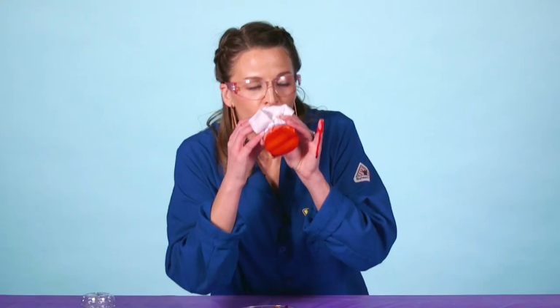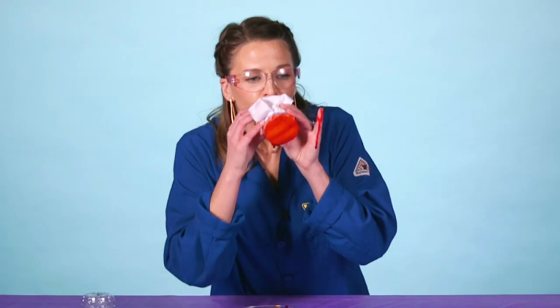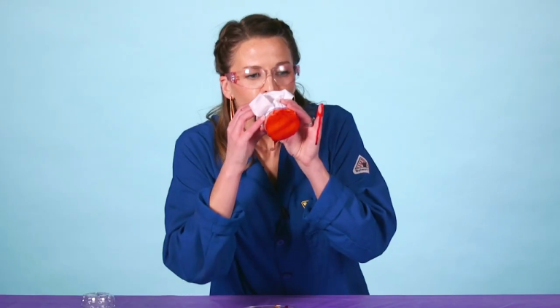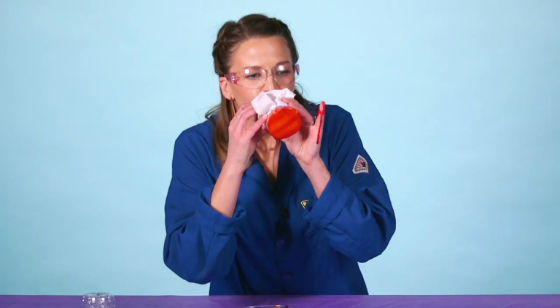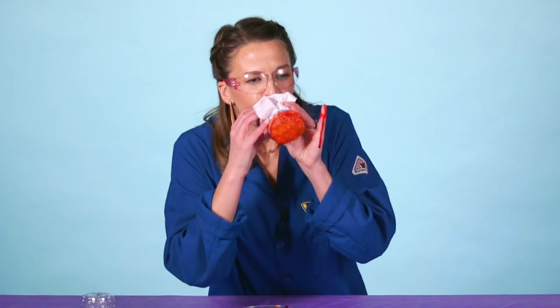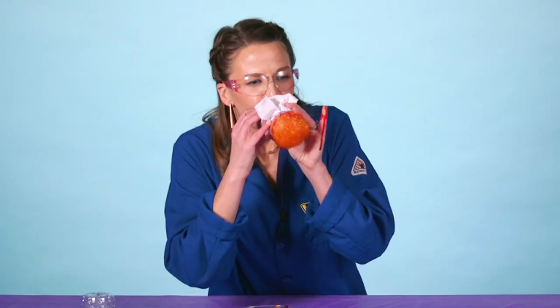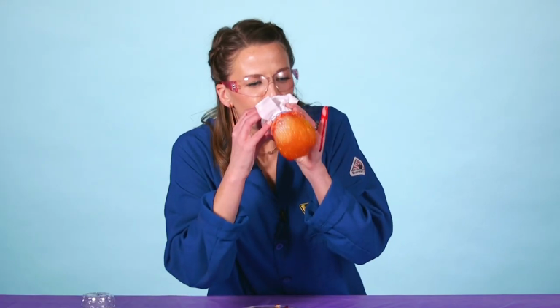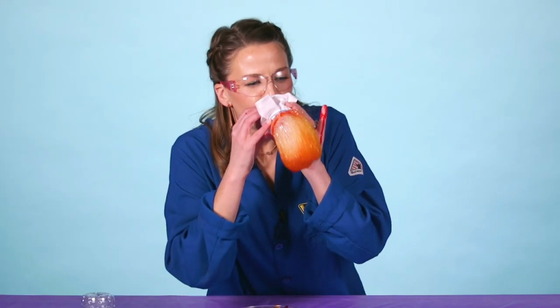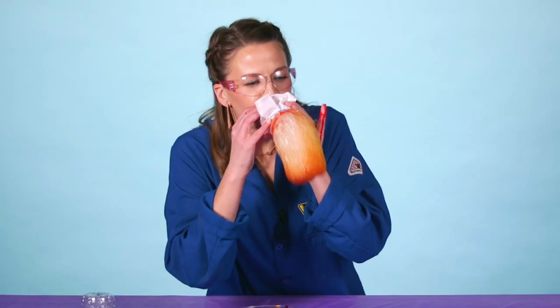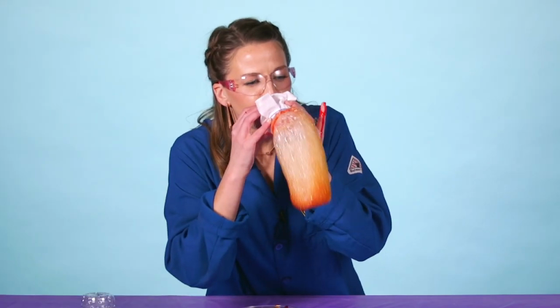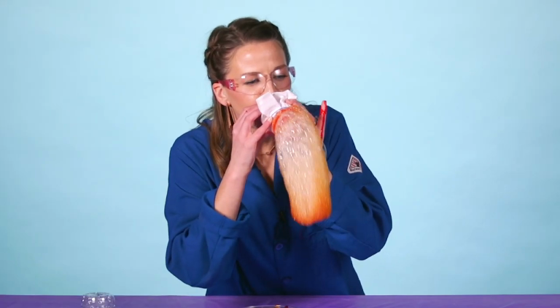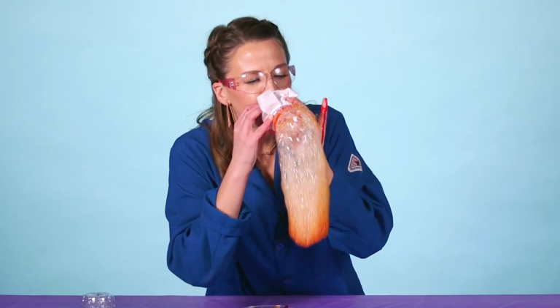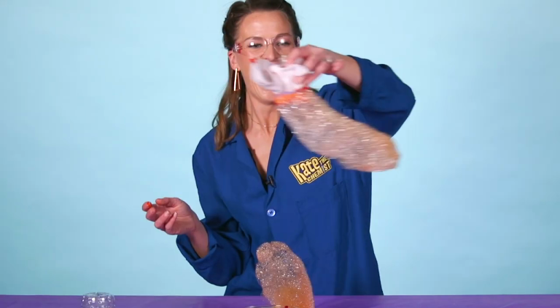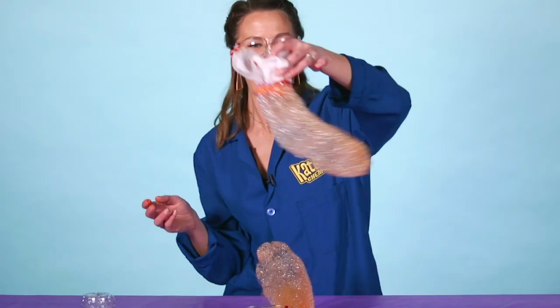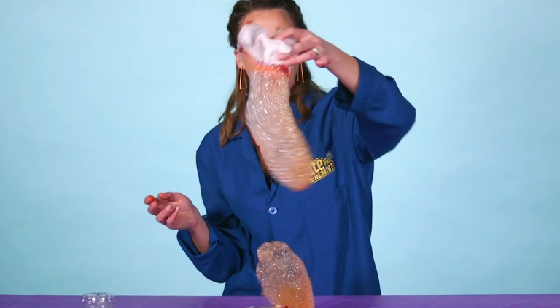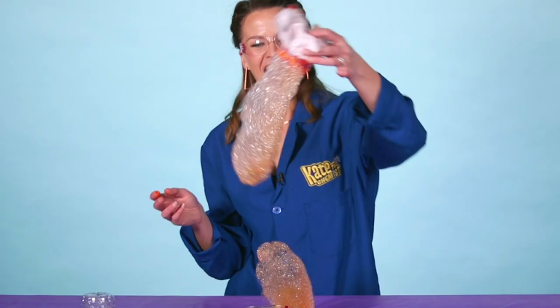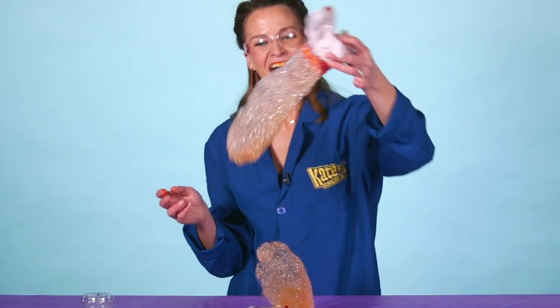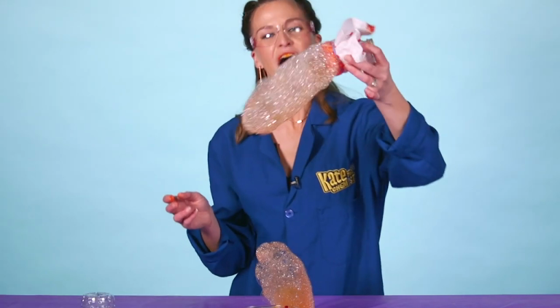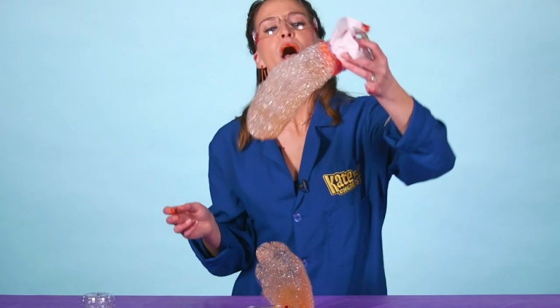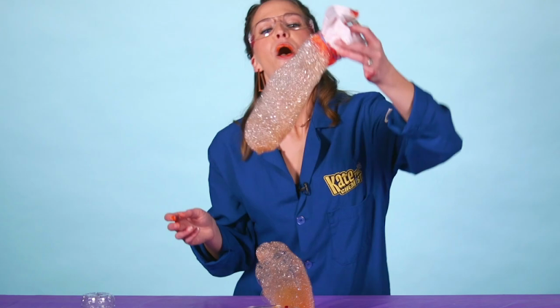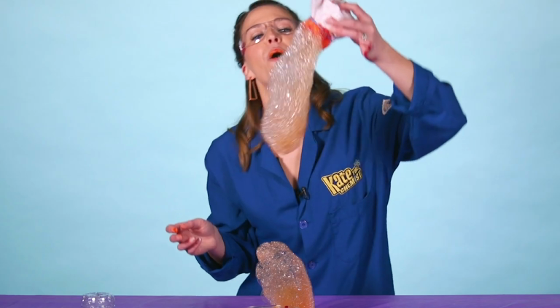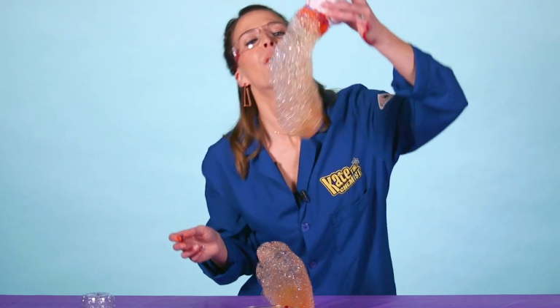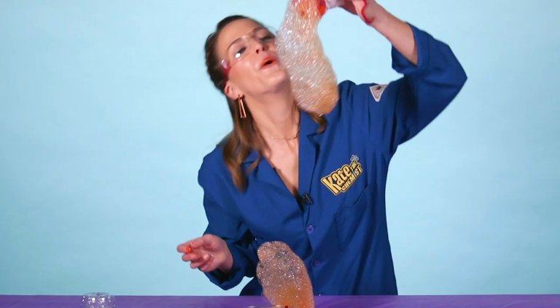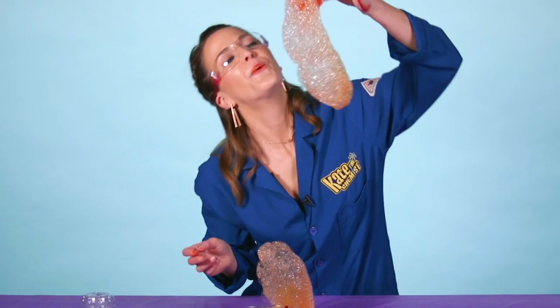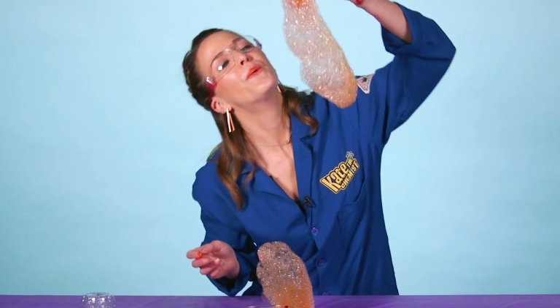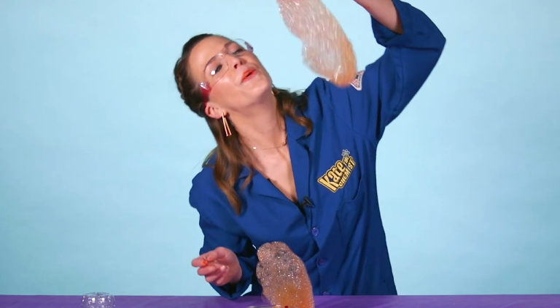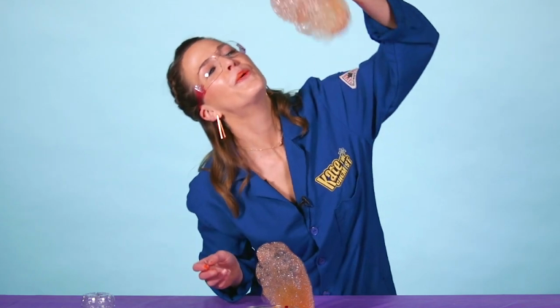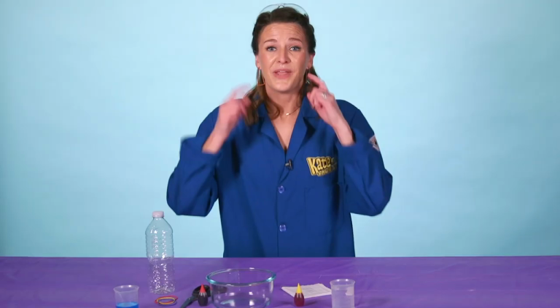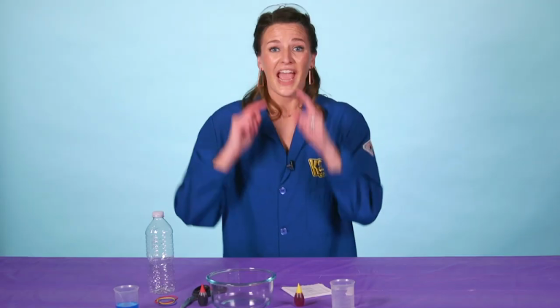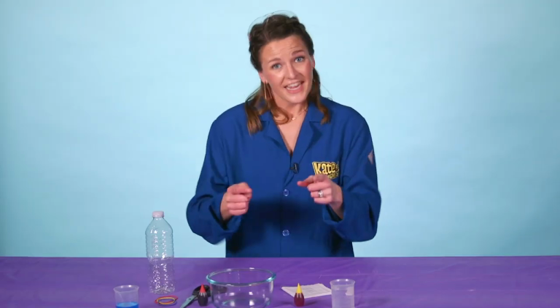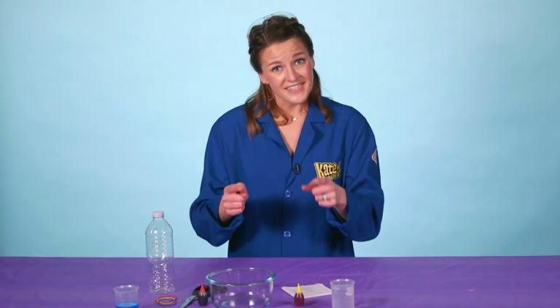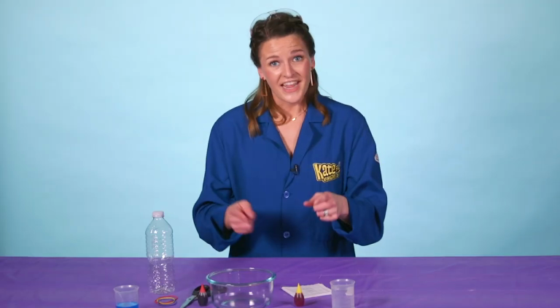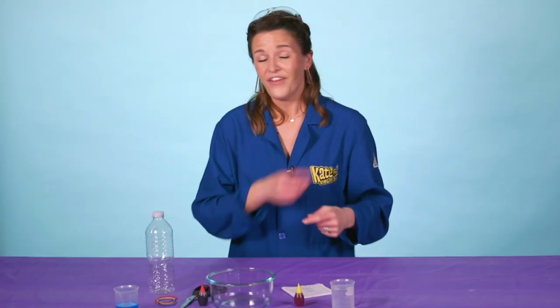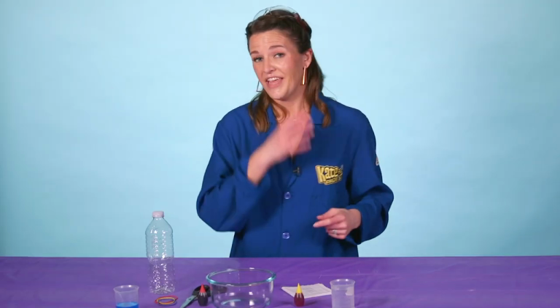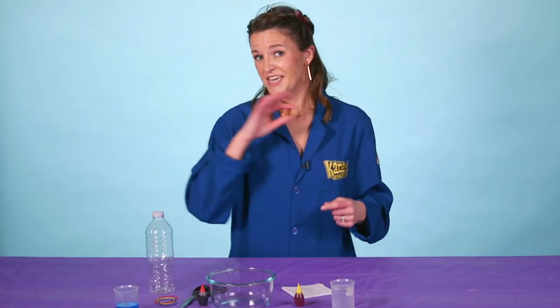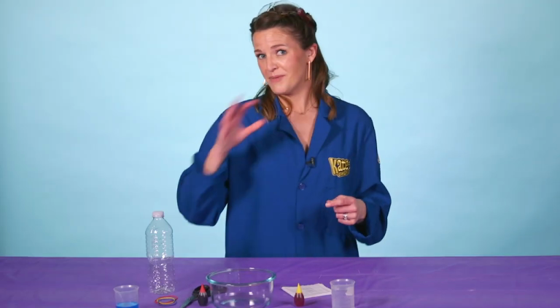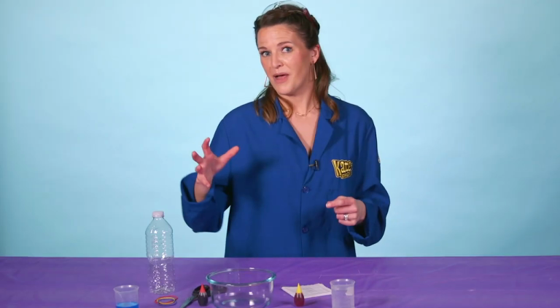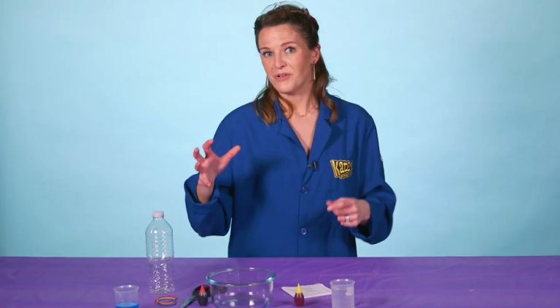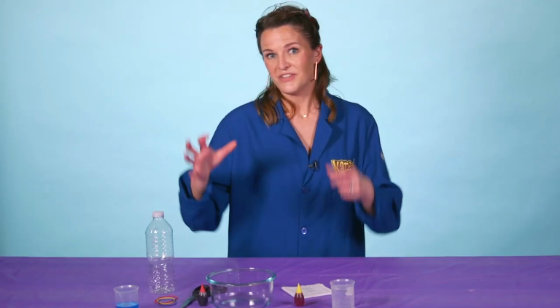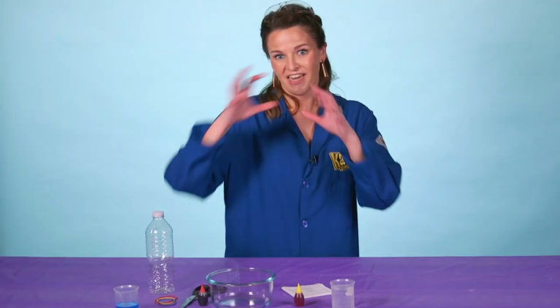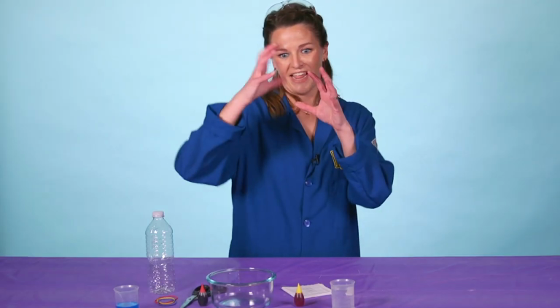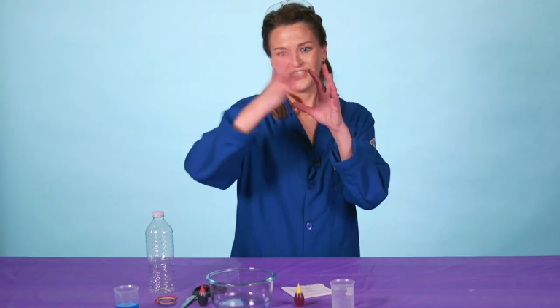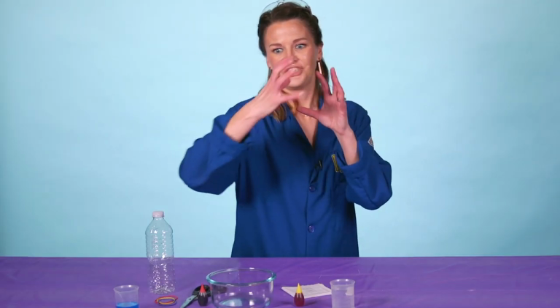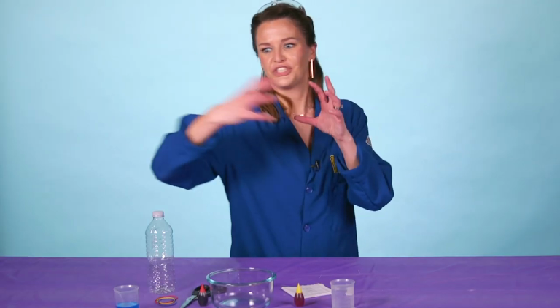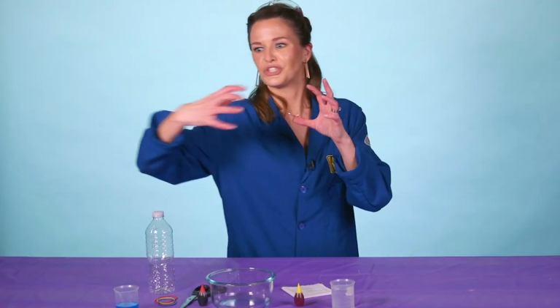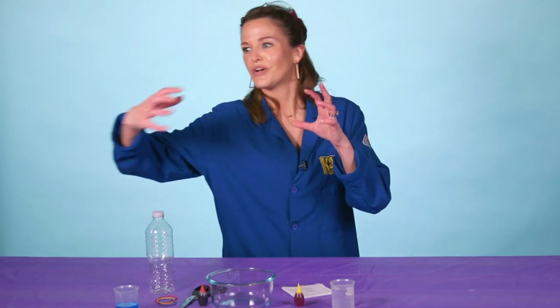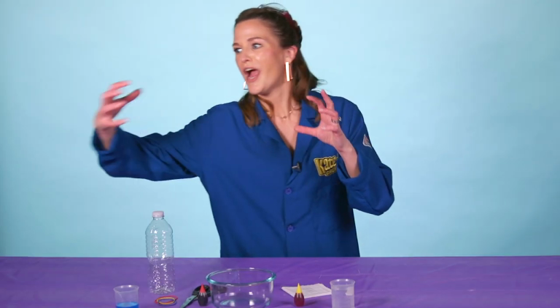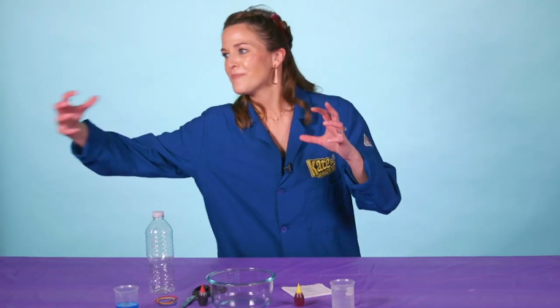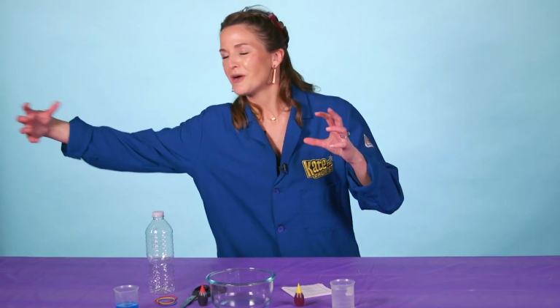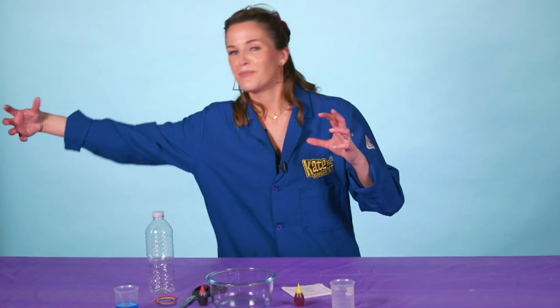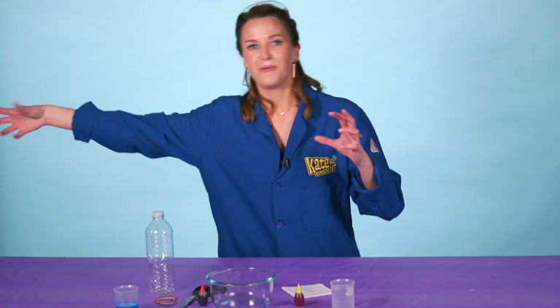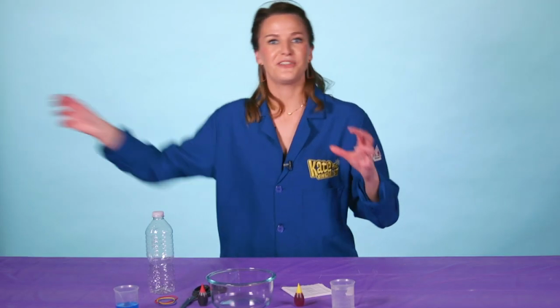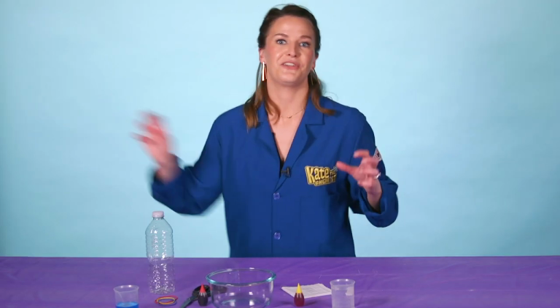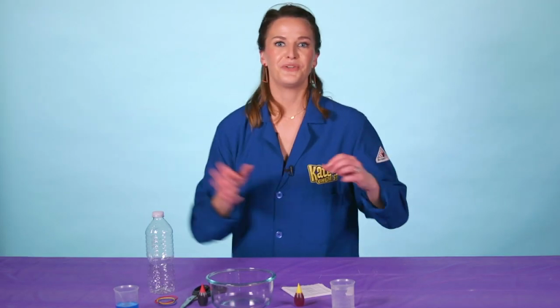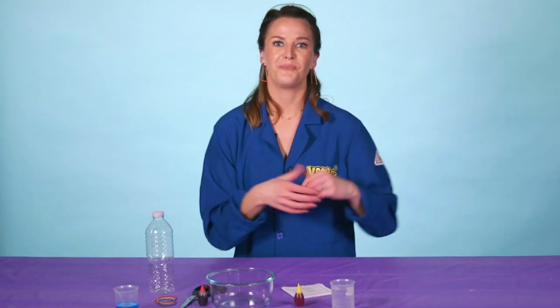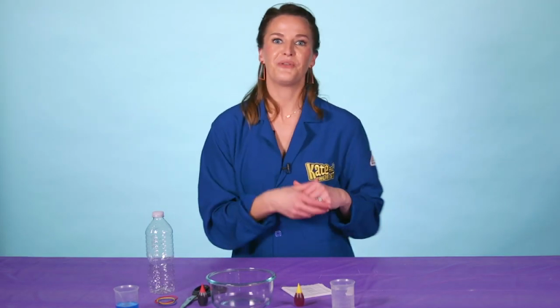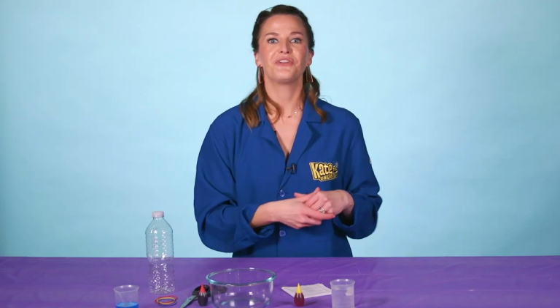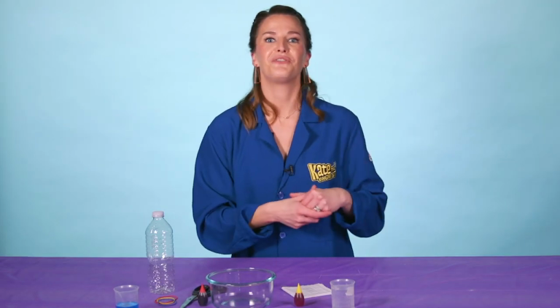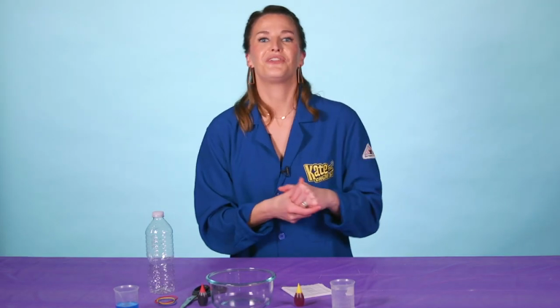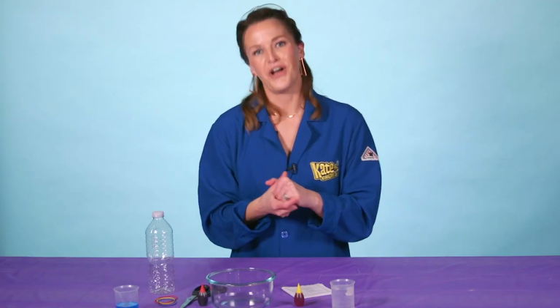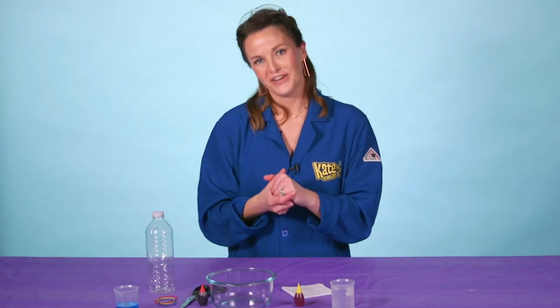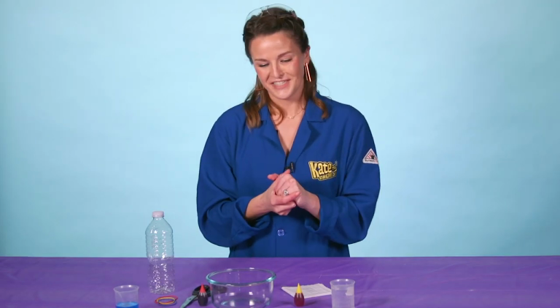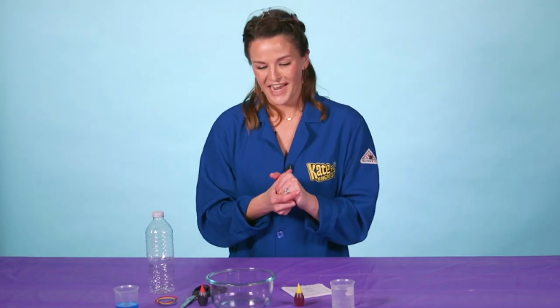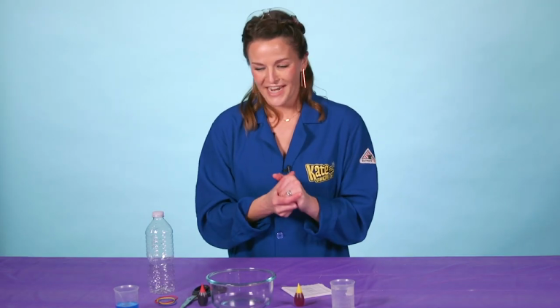Today we are making a bubble snake! What we do for that is we exhale into bubbles and actually trap our bubbles into a beautiful long snake.